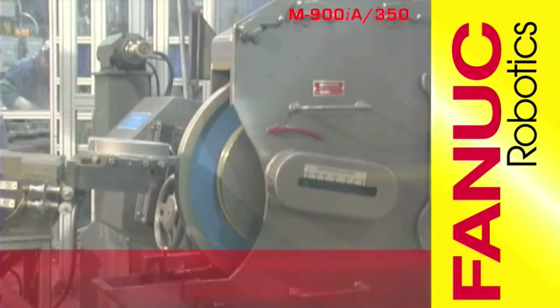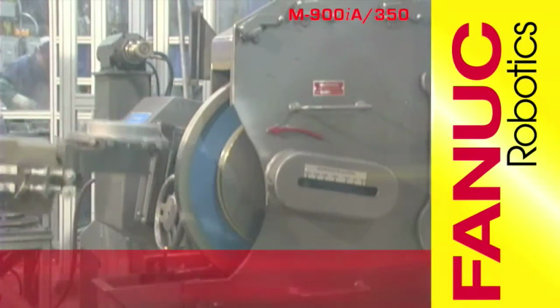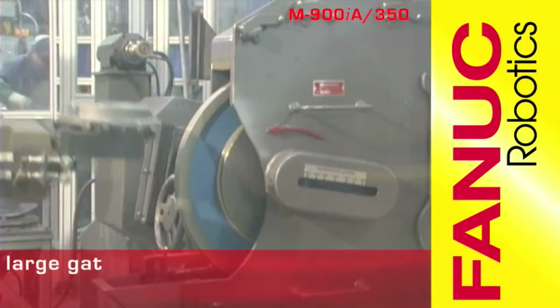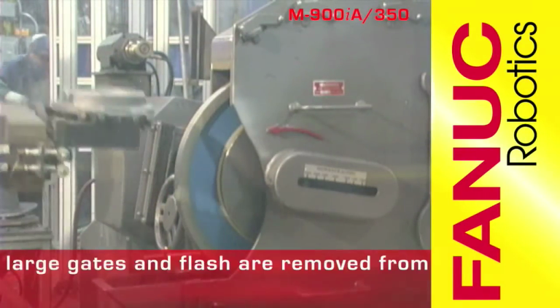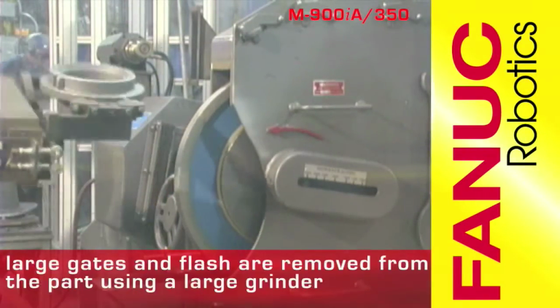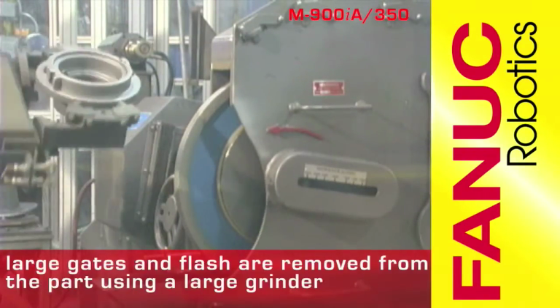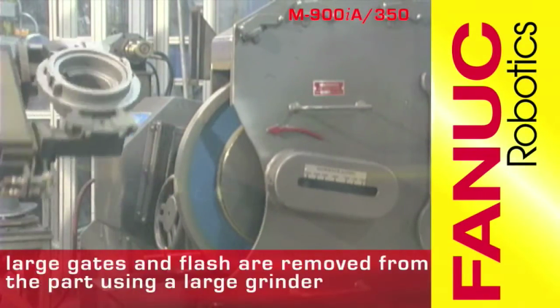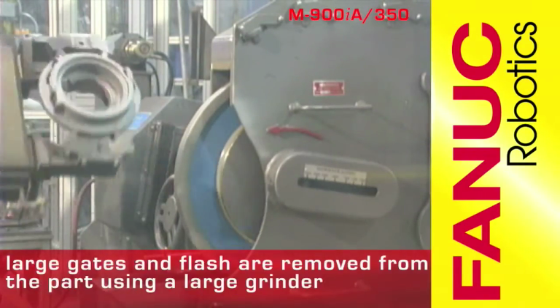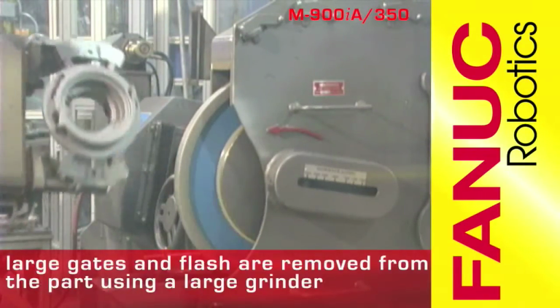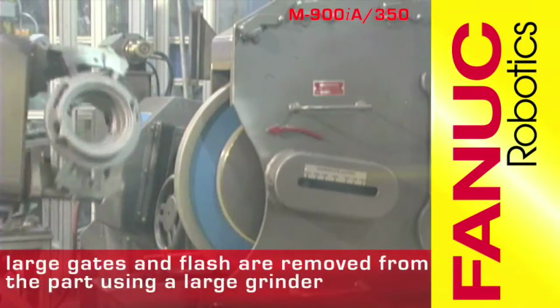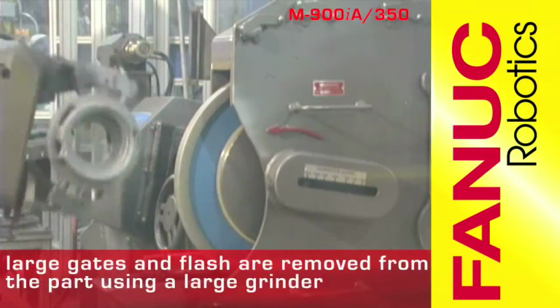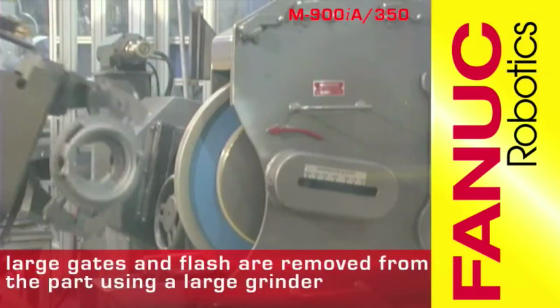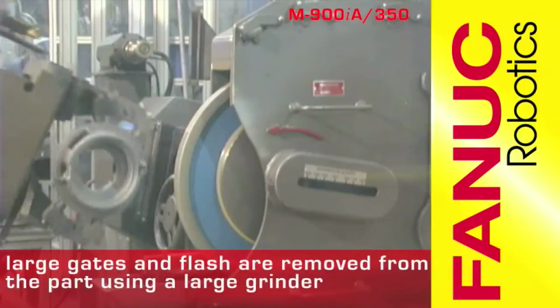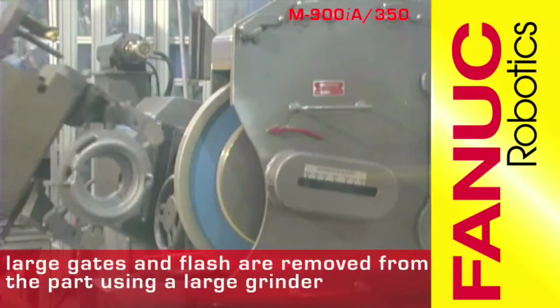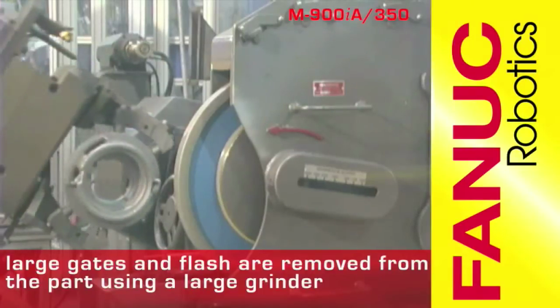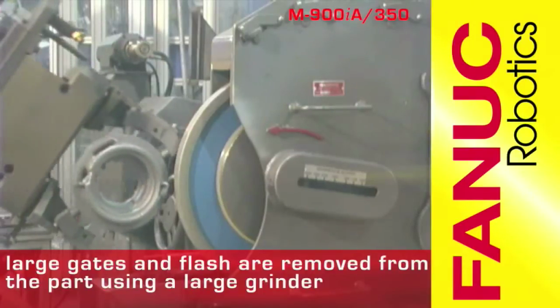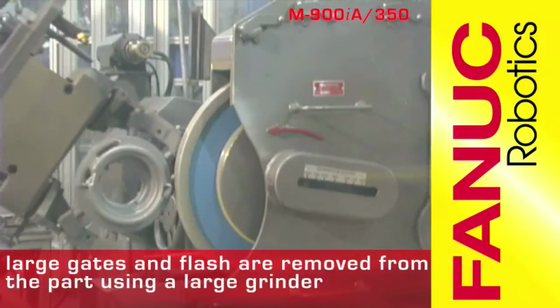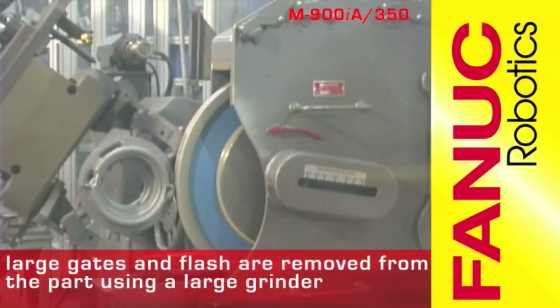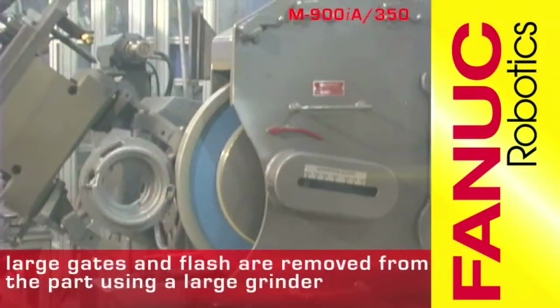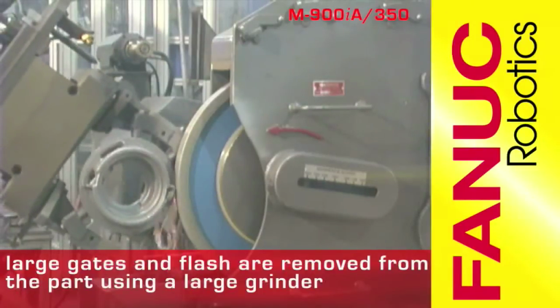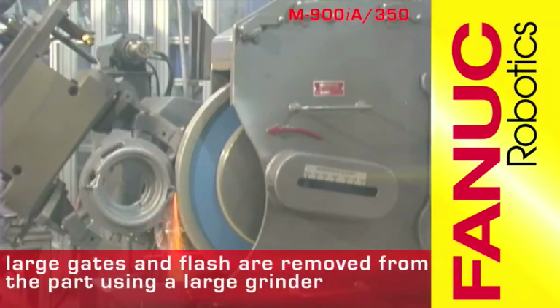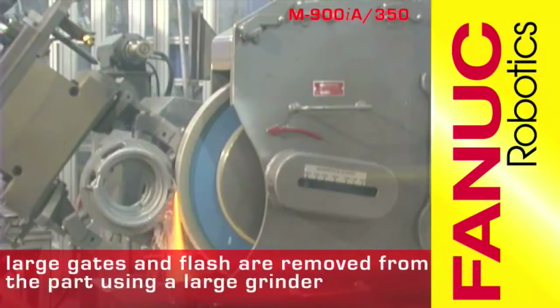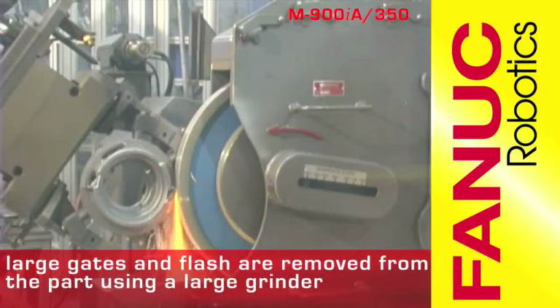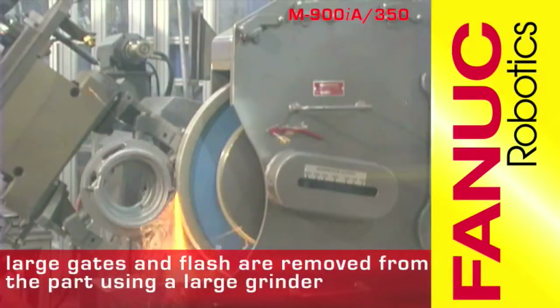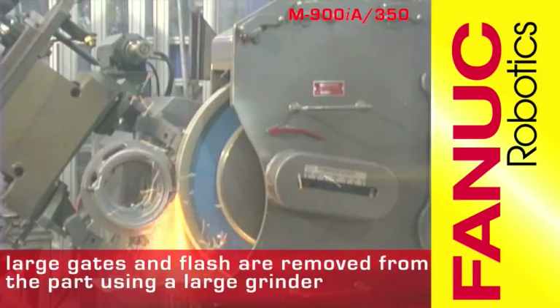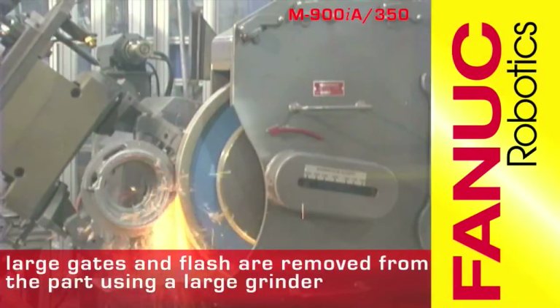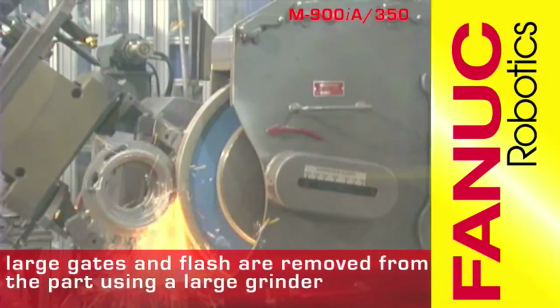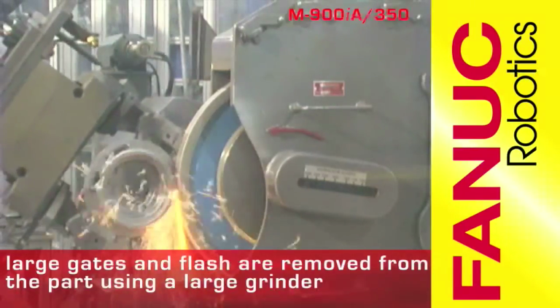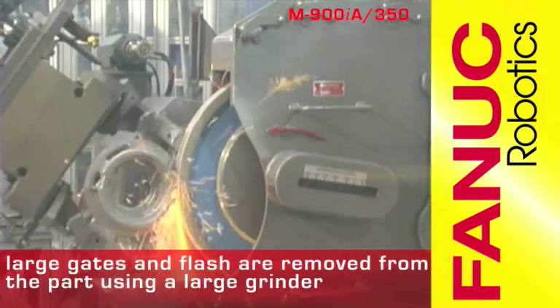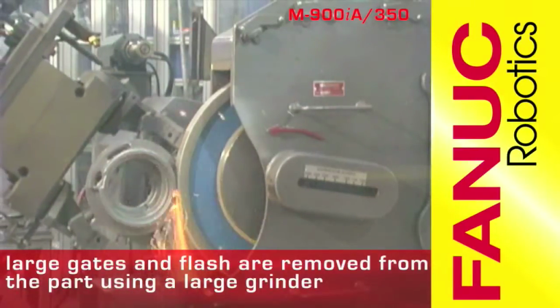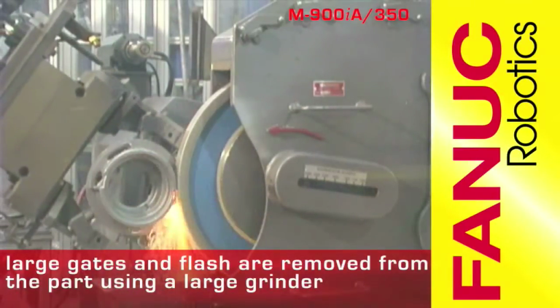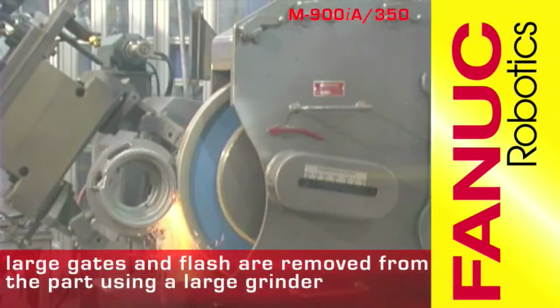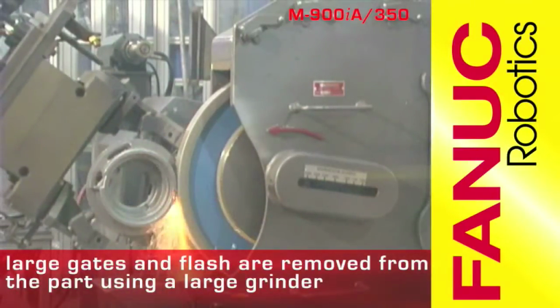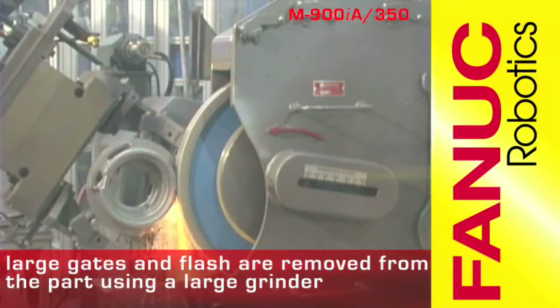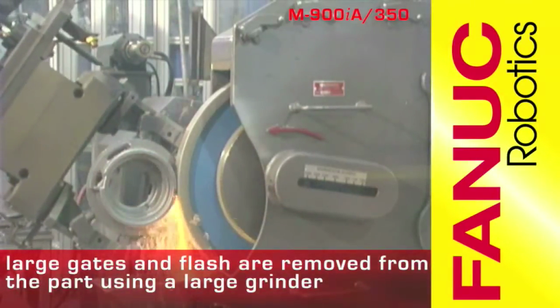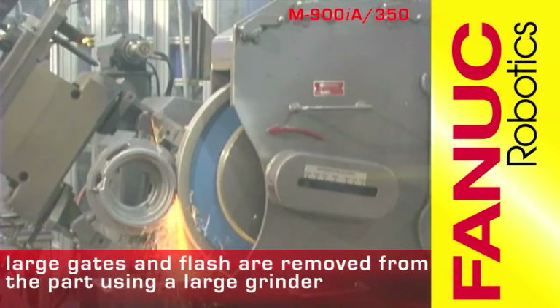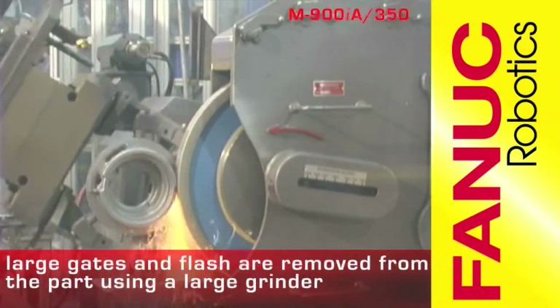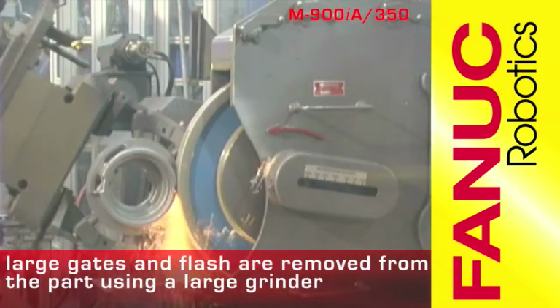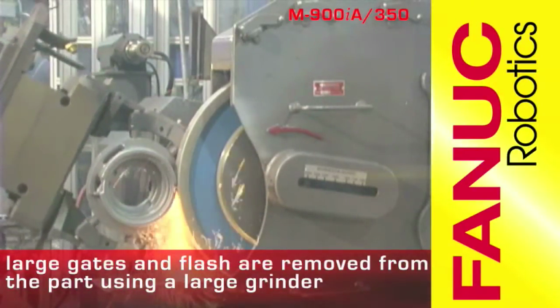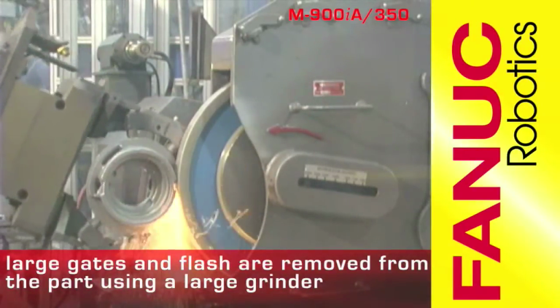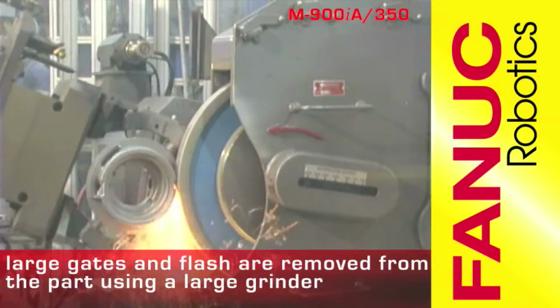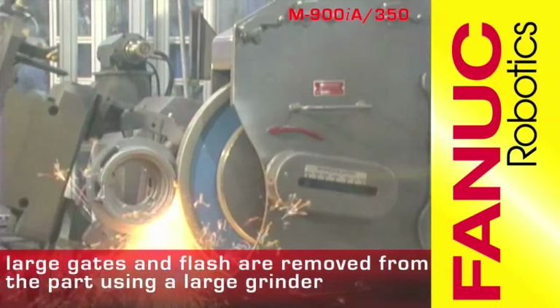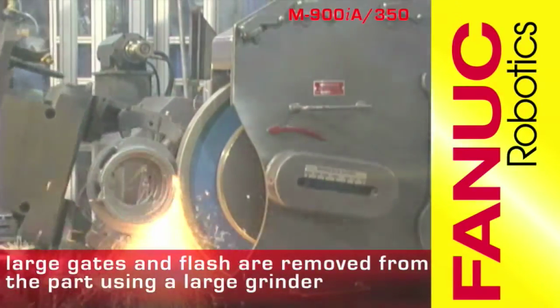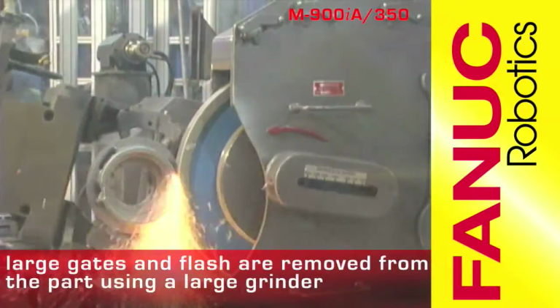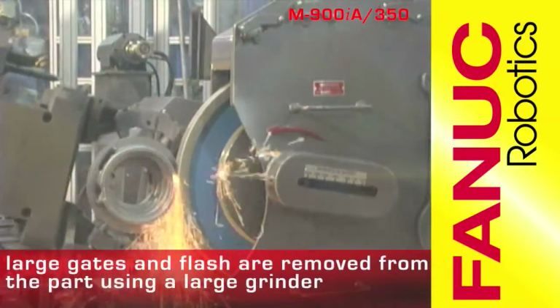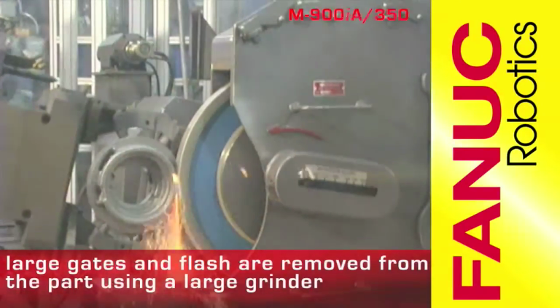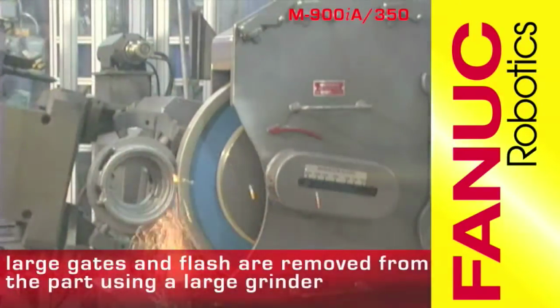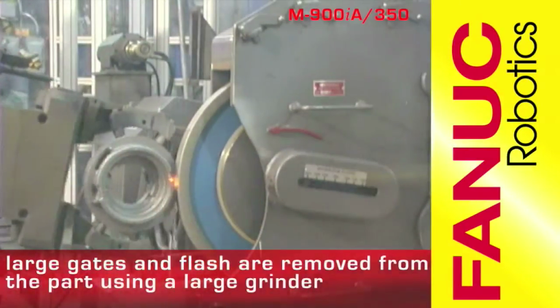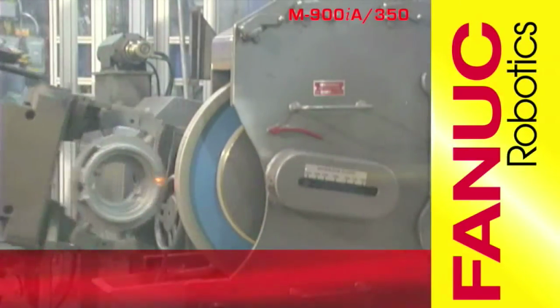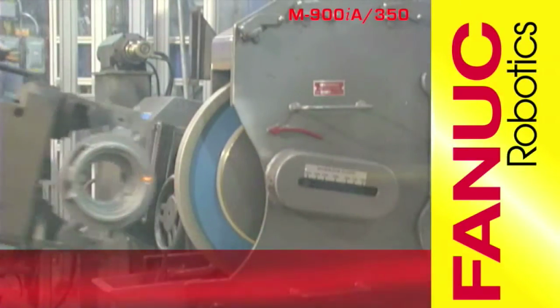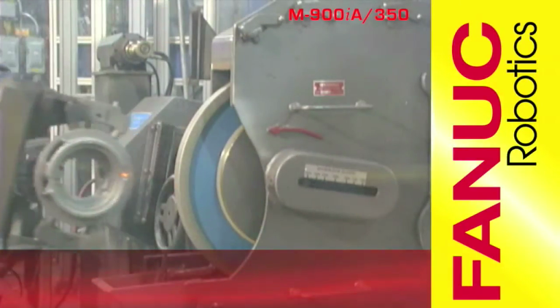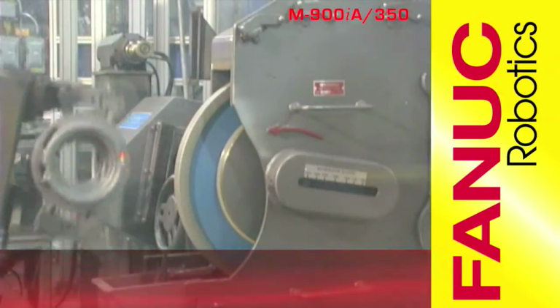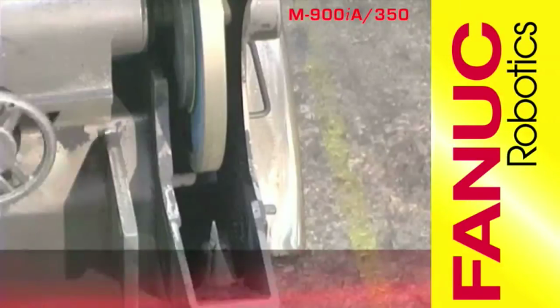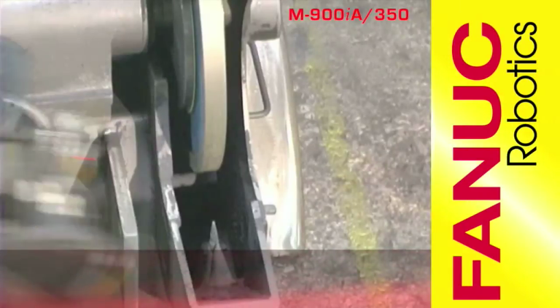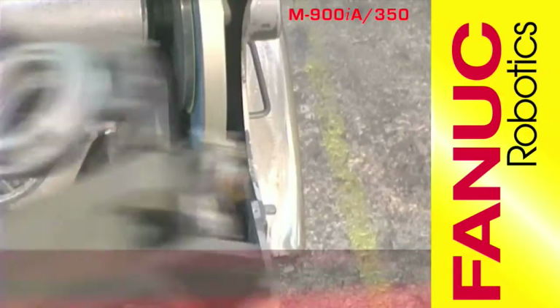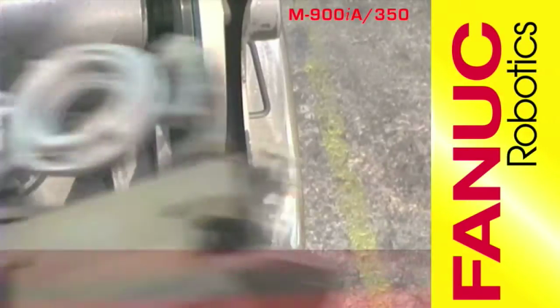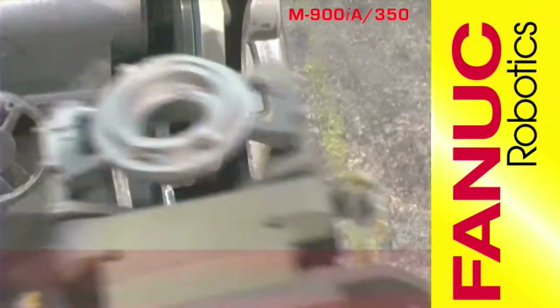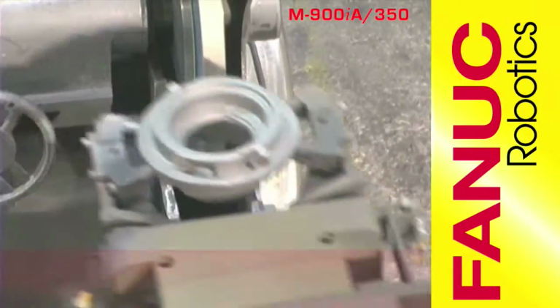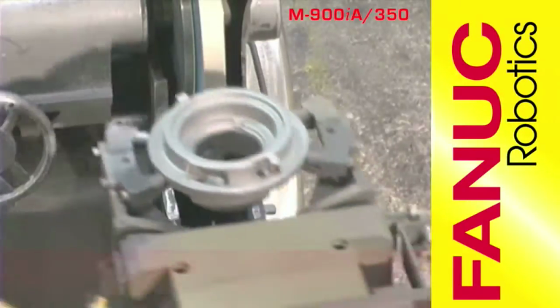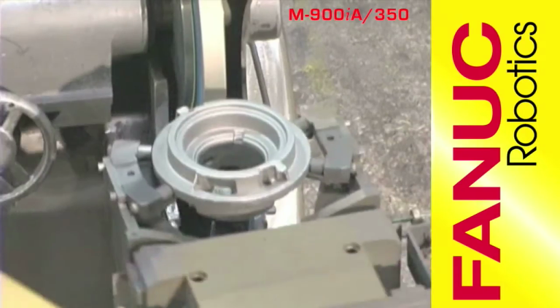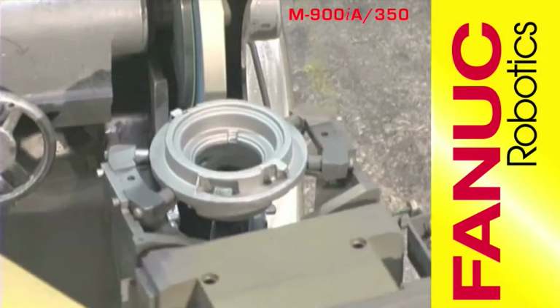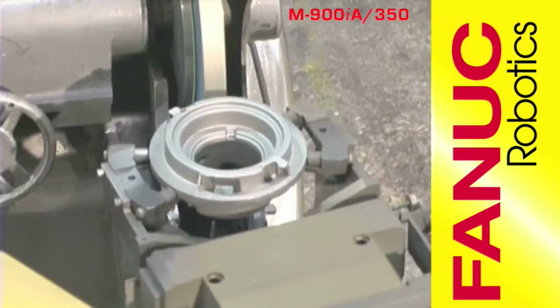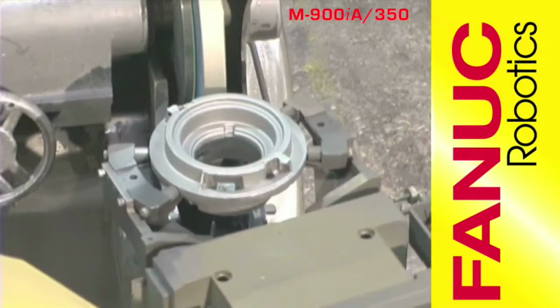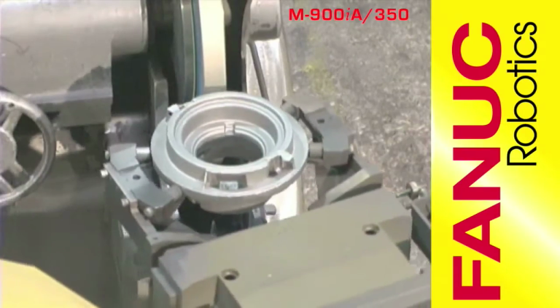The M900 then uses a large grinder with a 24-inch diameter grinding wheel to remove large gates and flash from the side of the part.